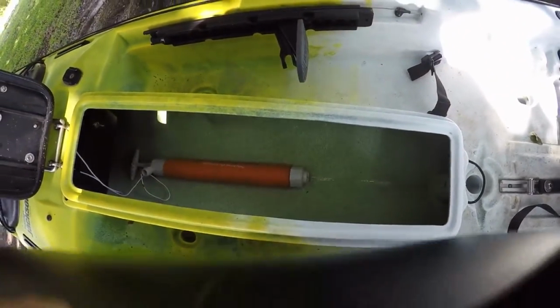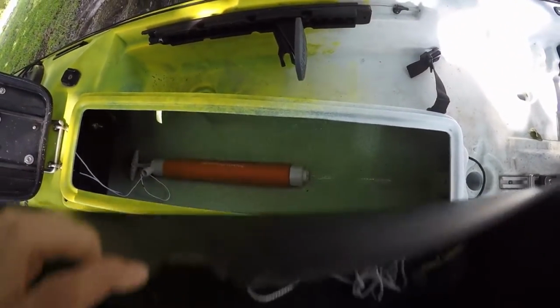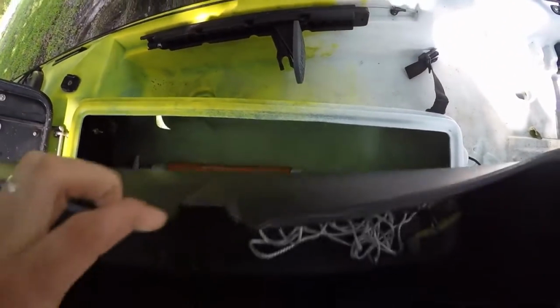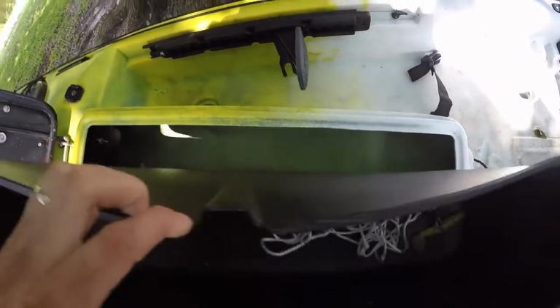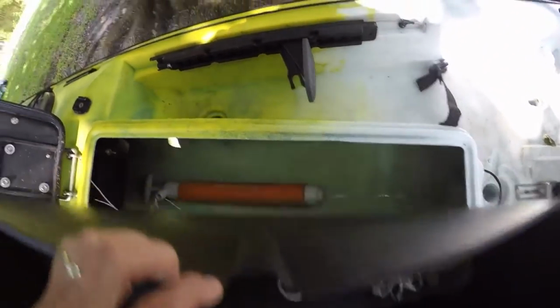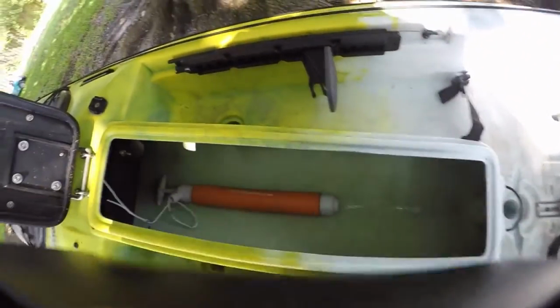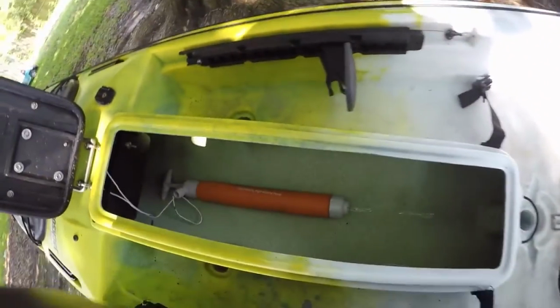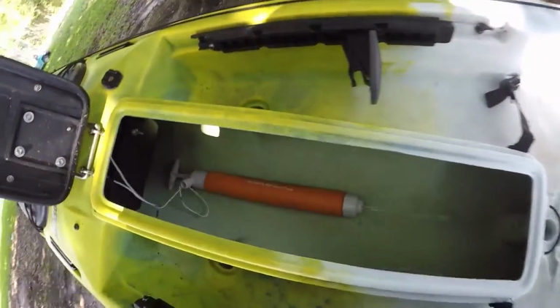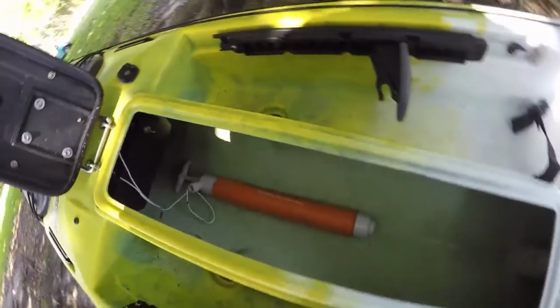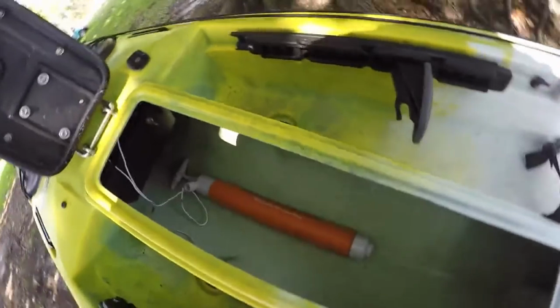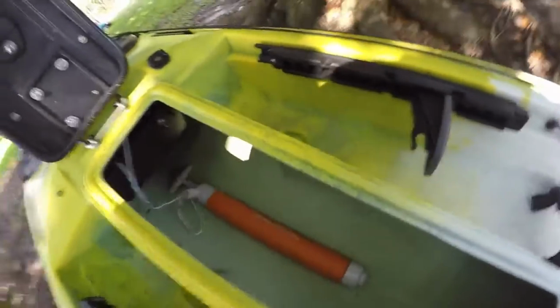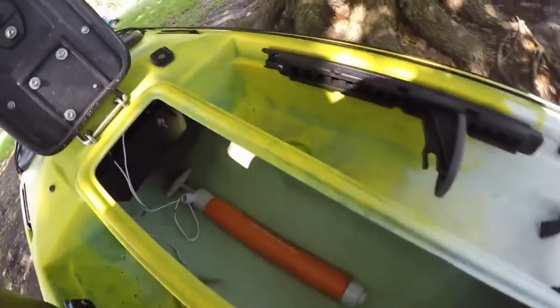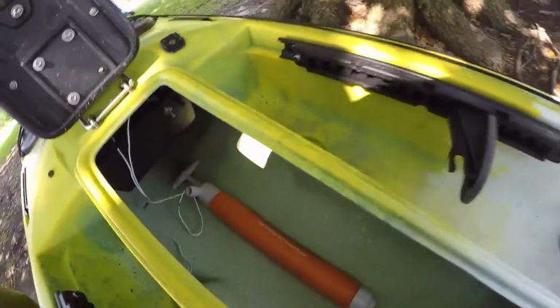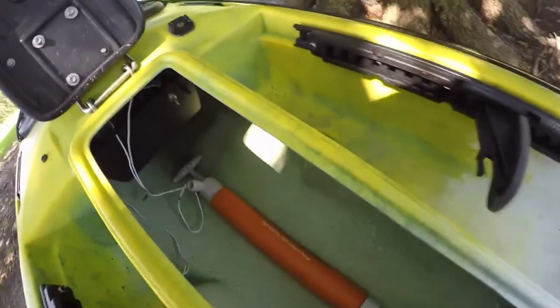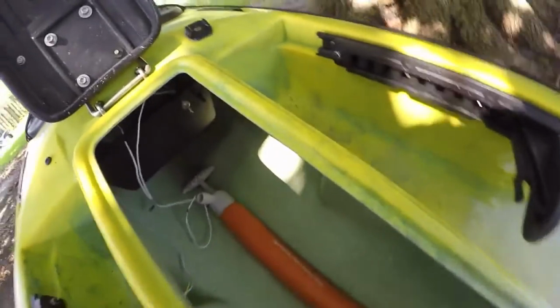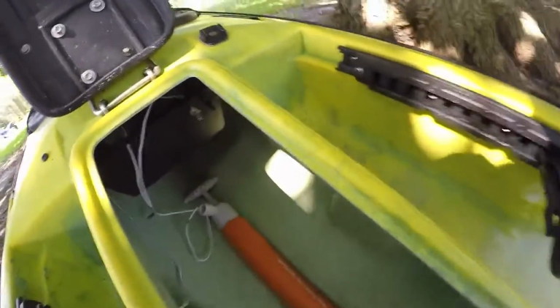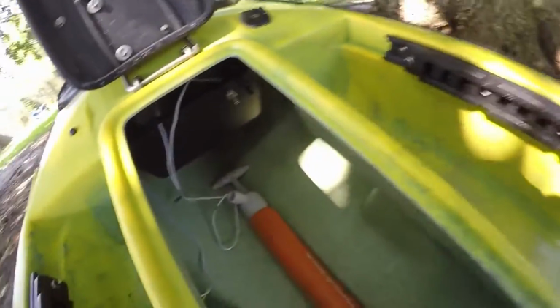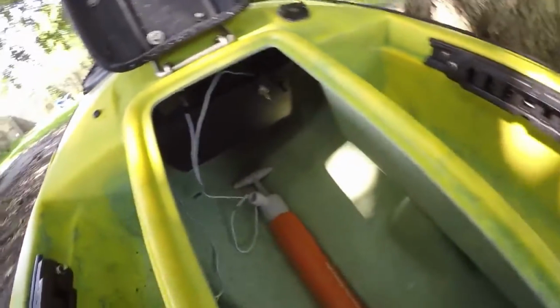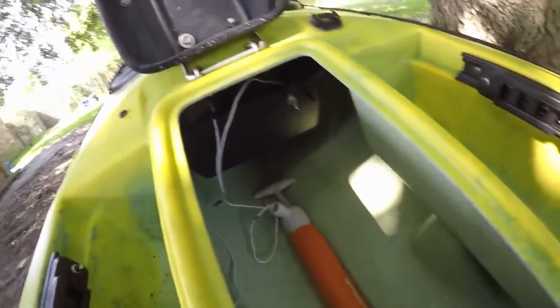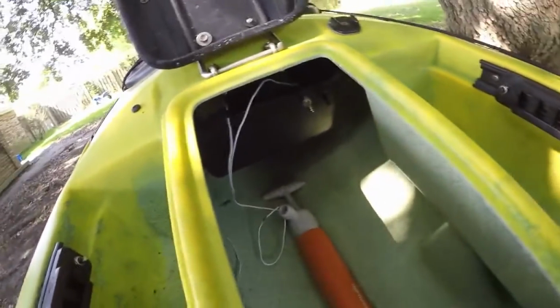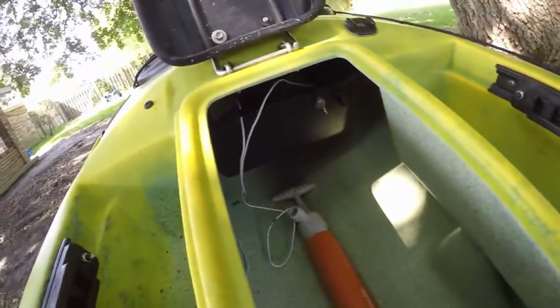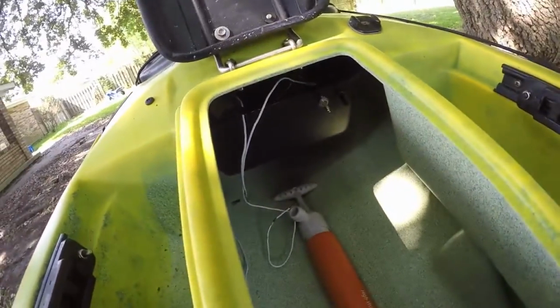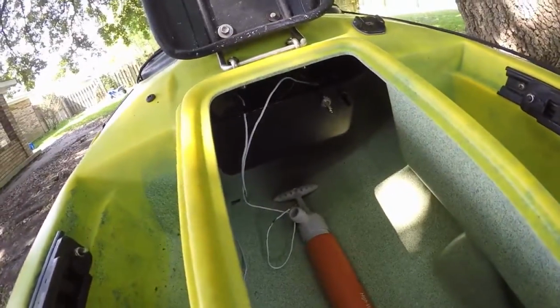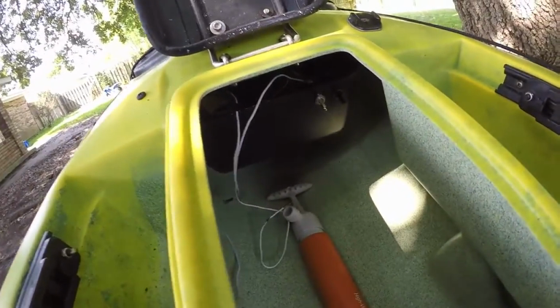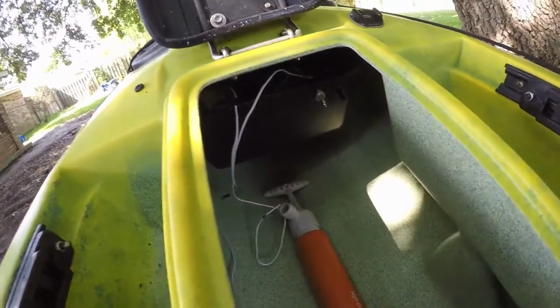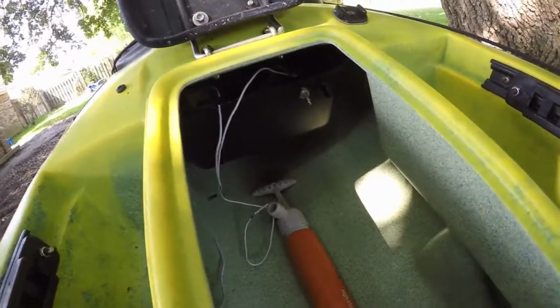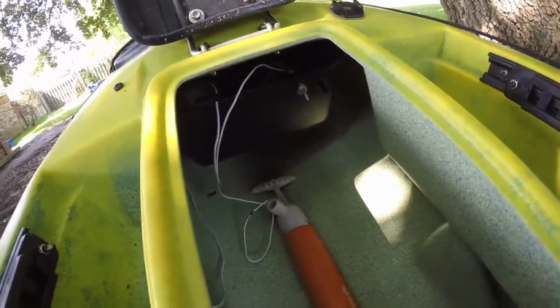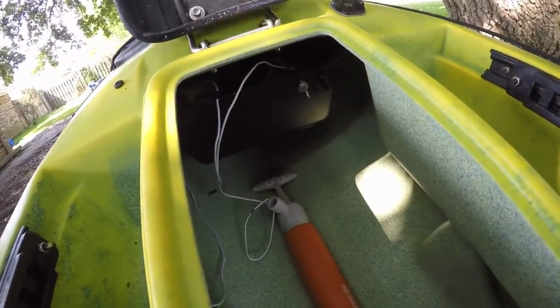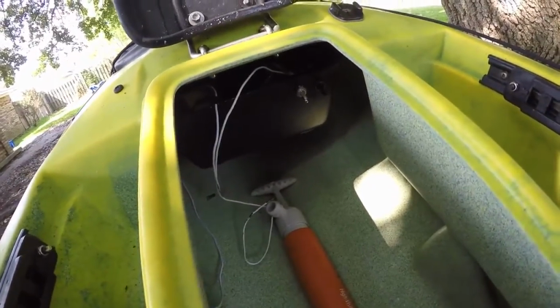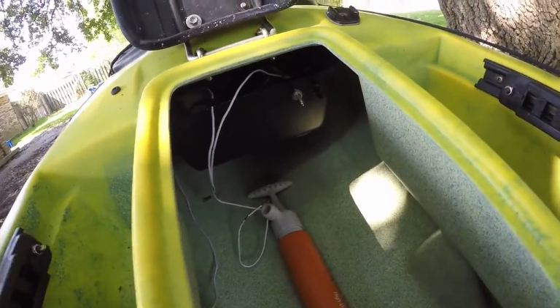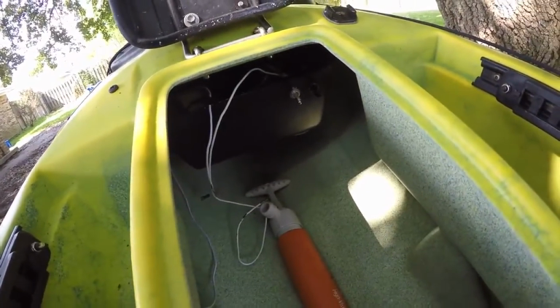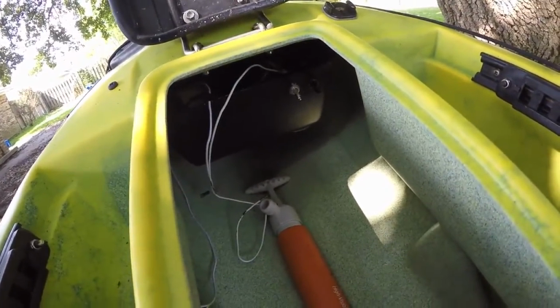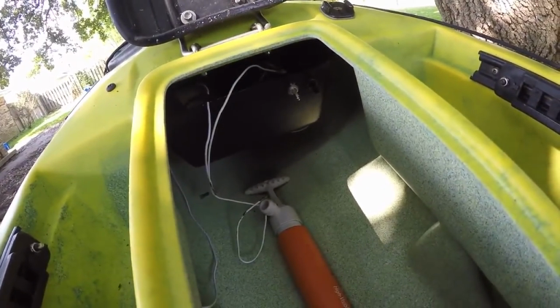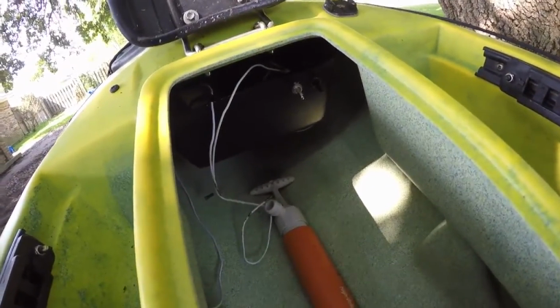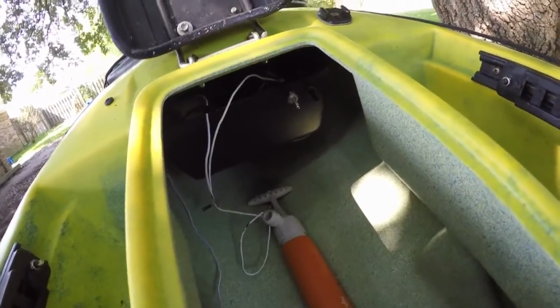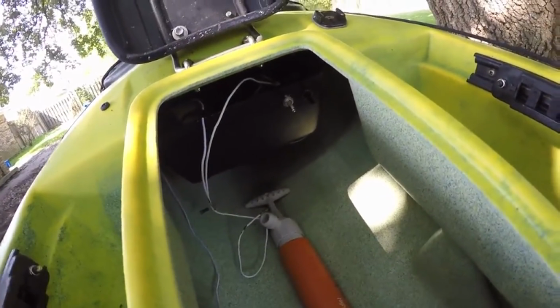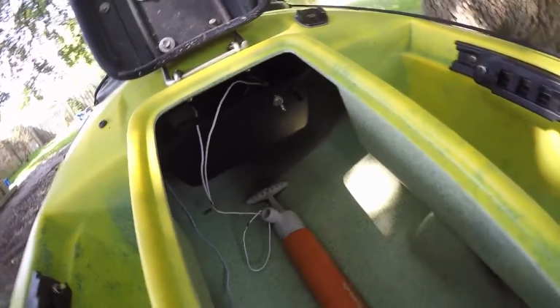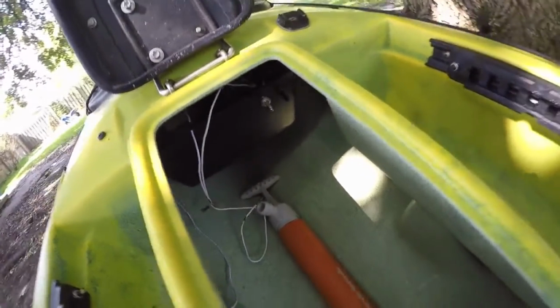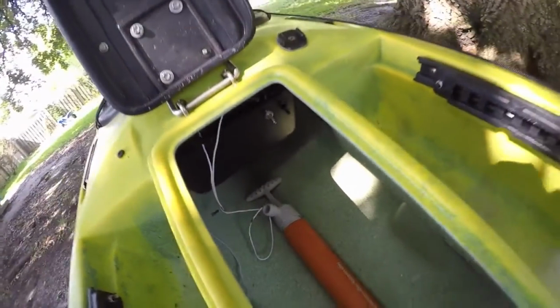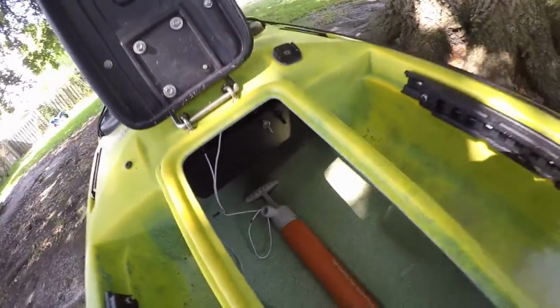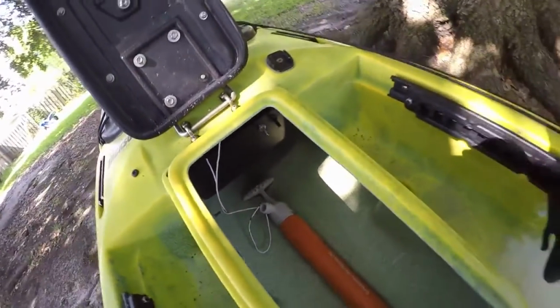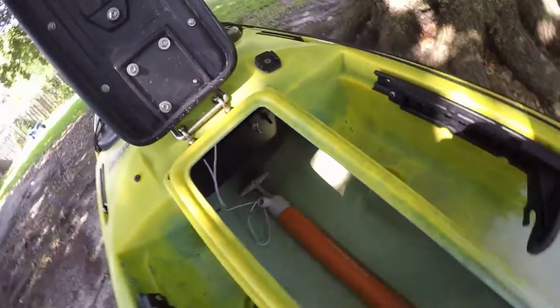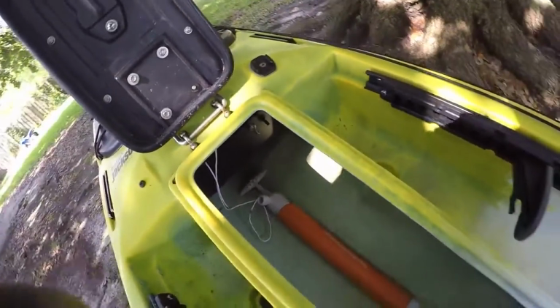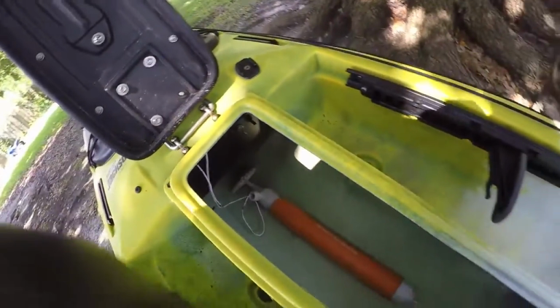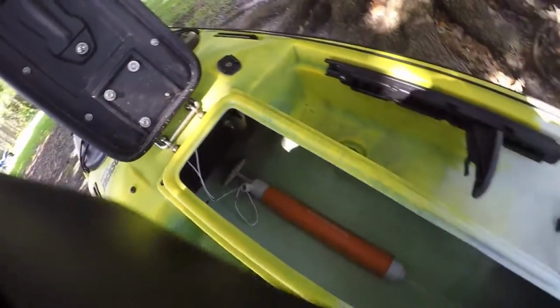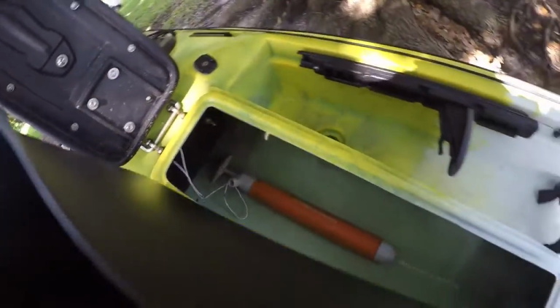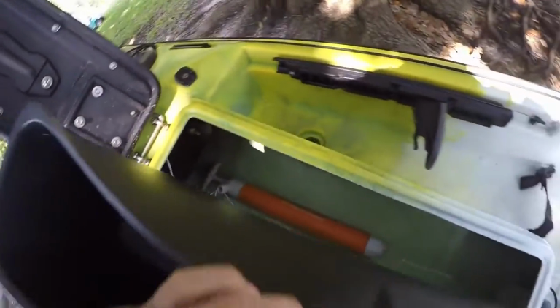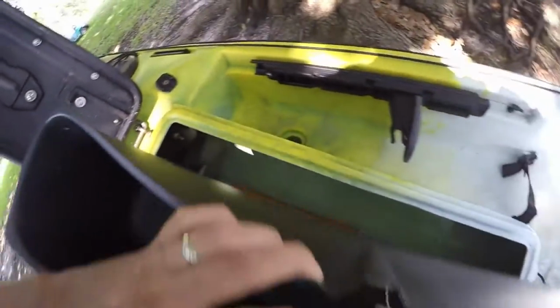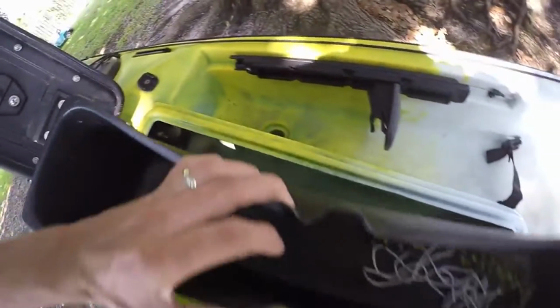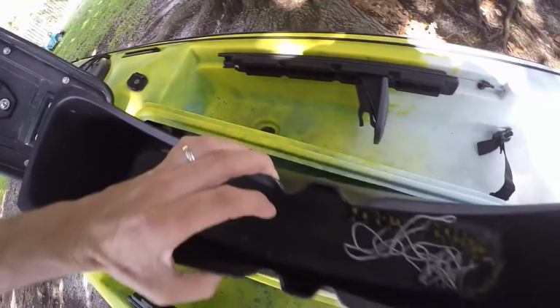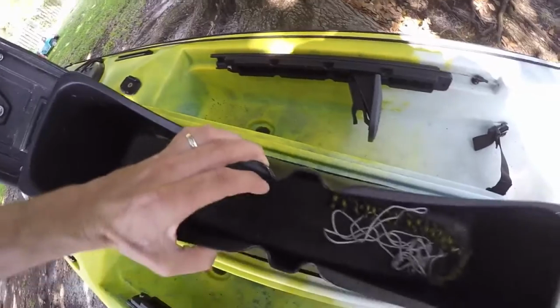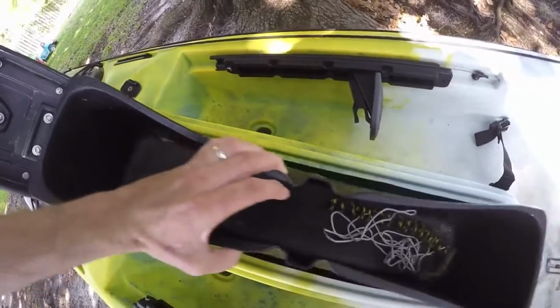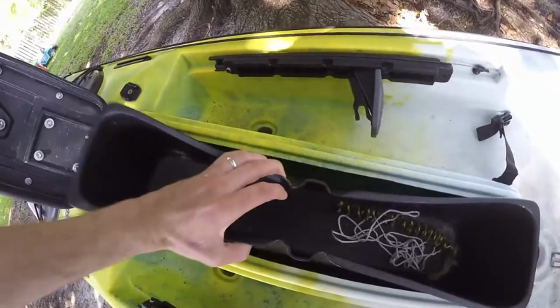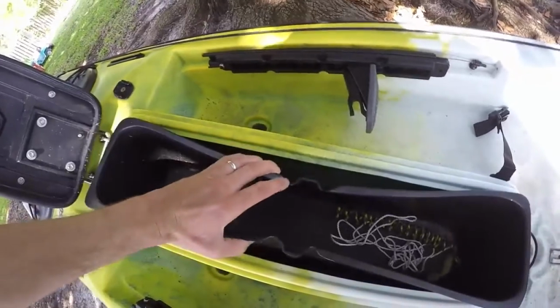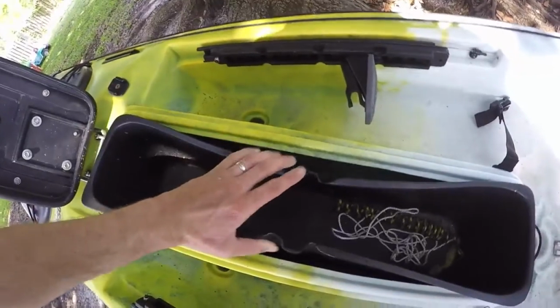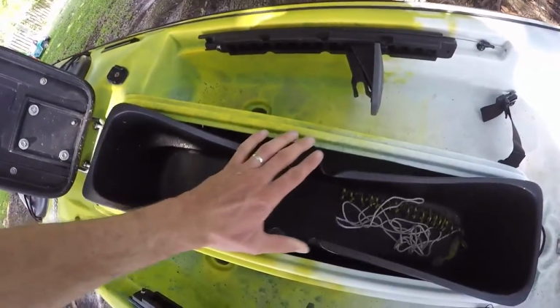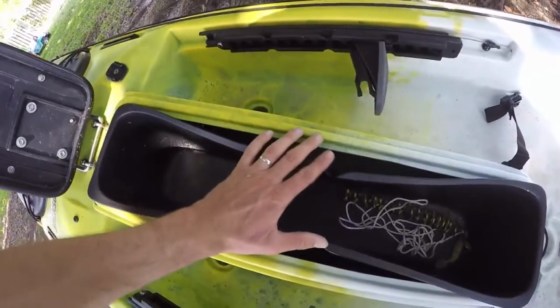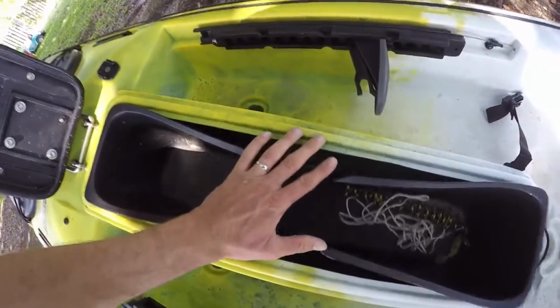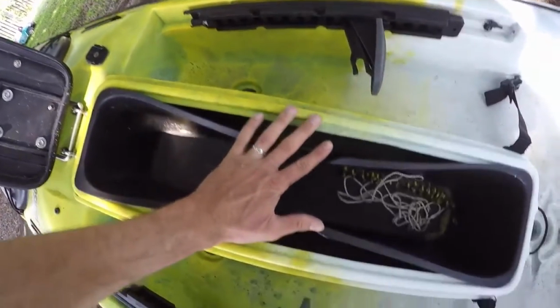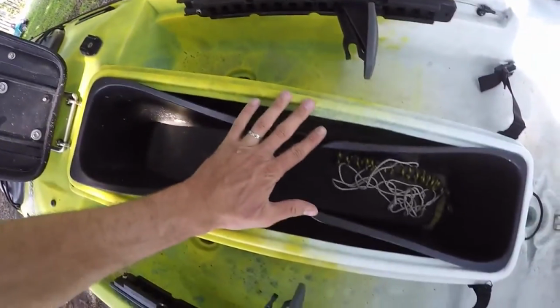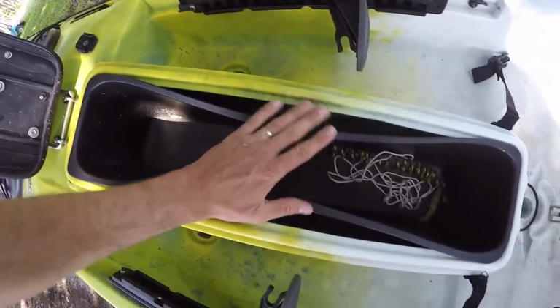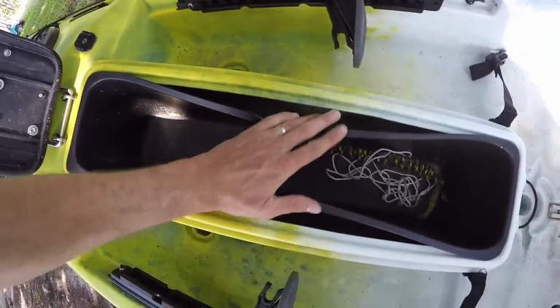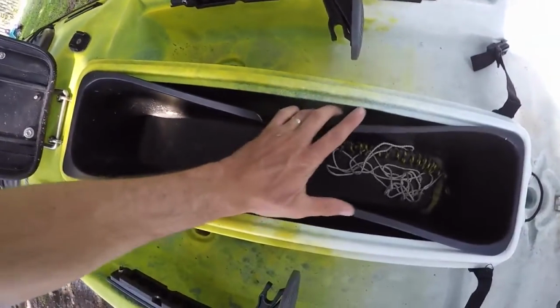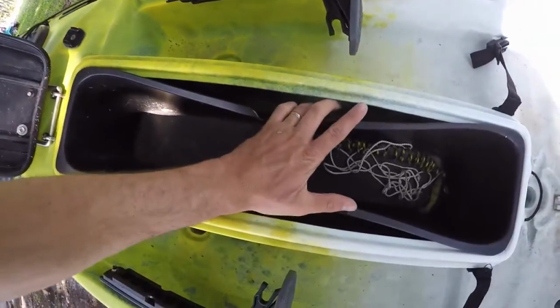There's a bilge pump and a battery box right there to keep your battery off the deck.